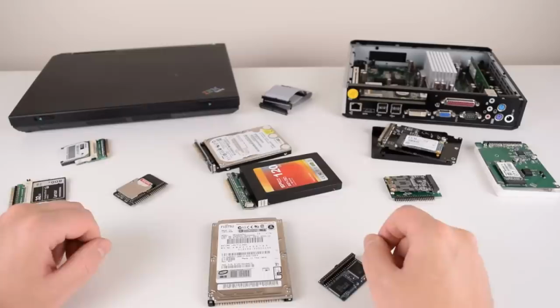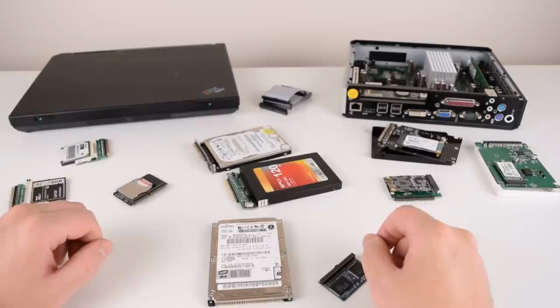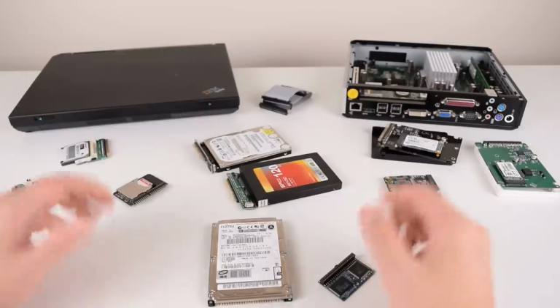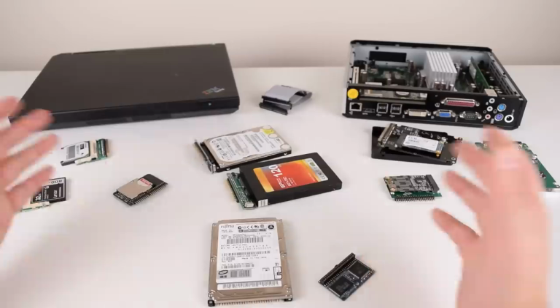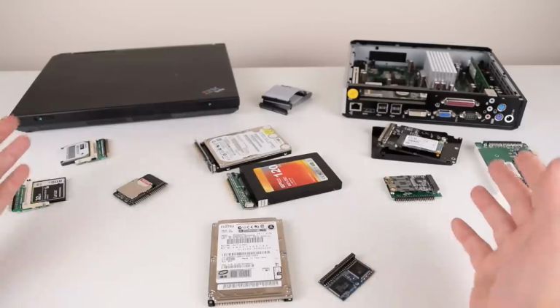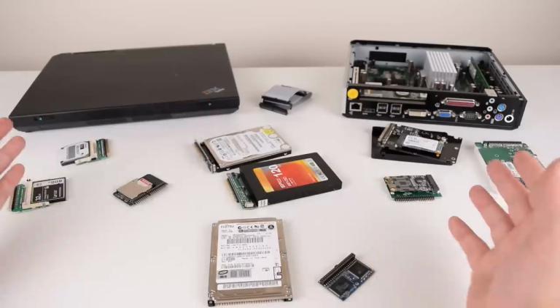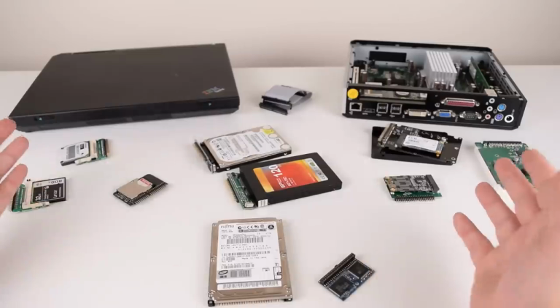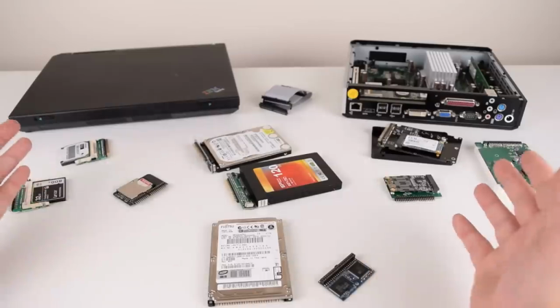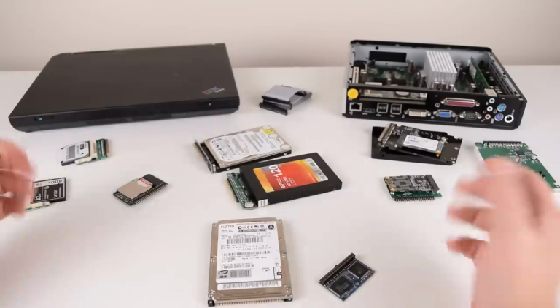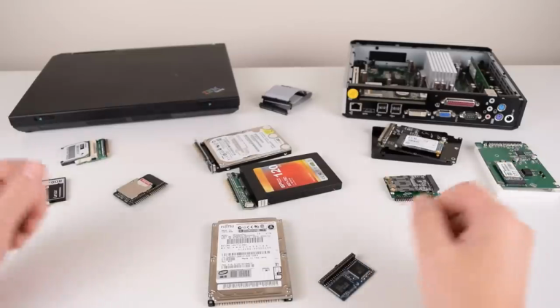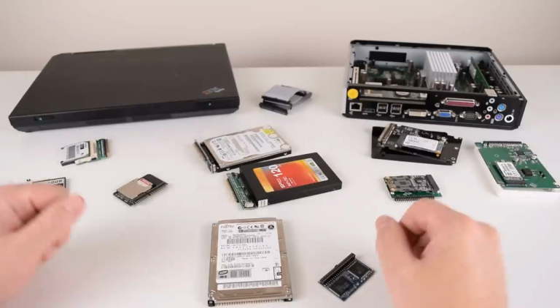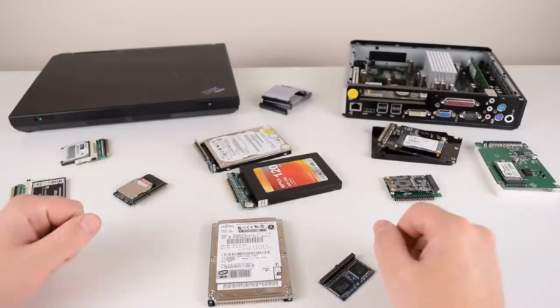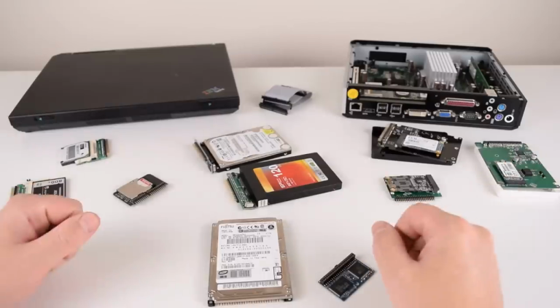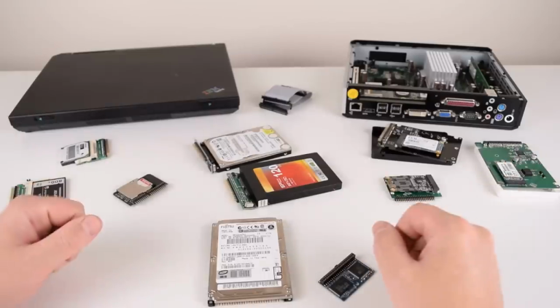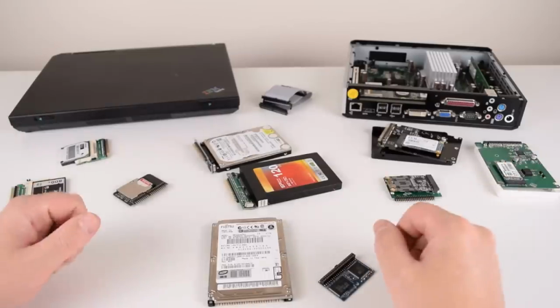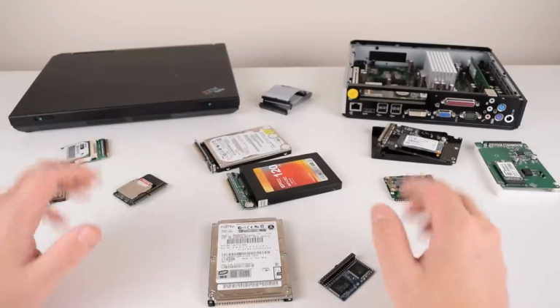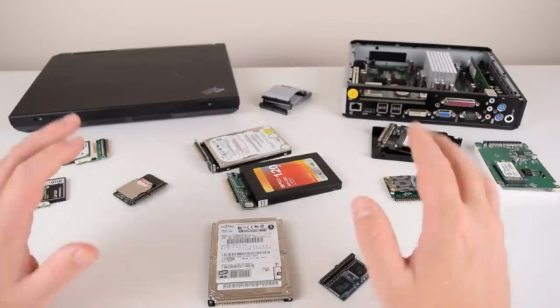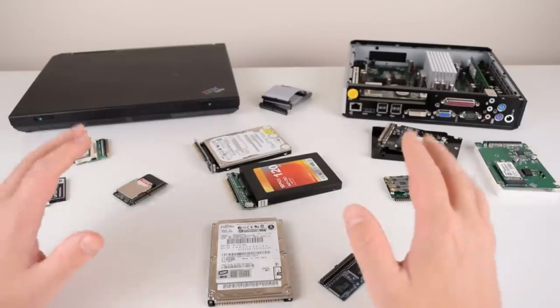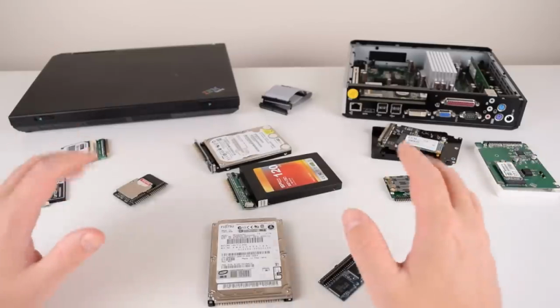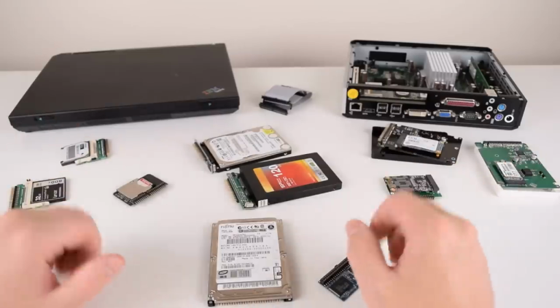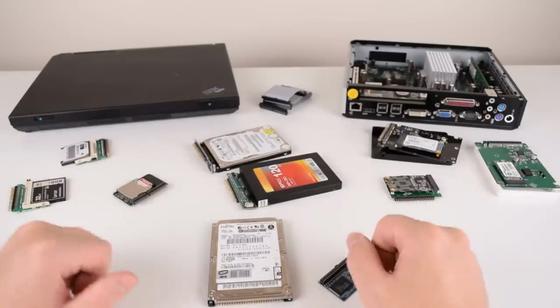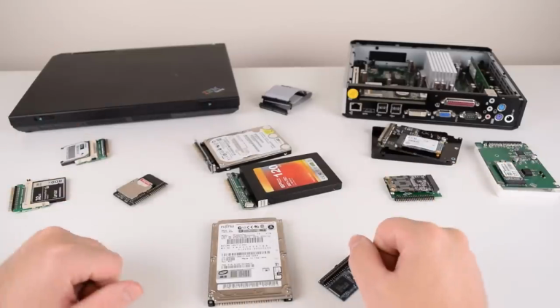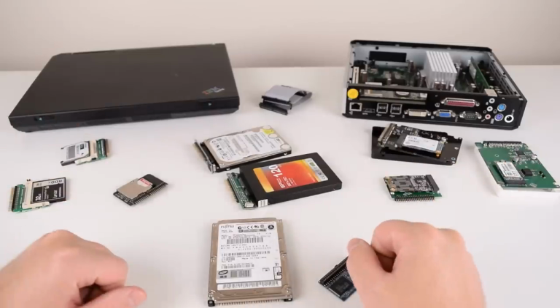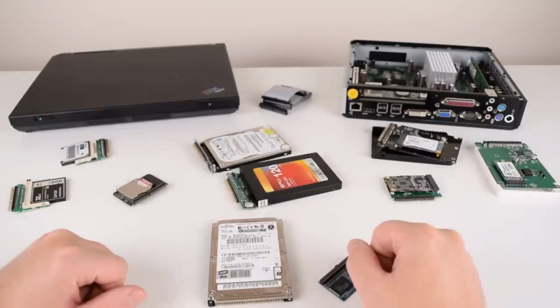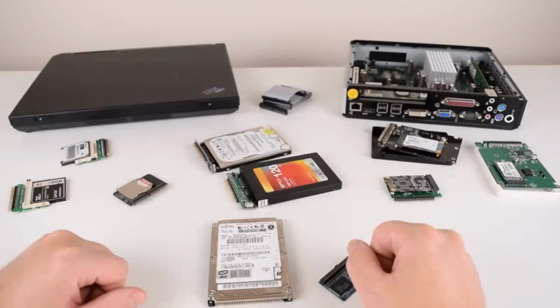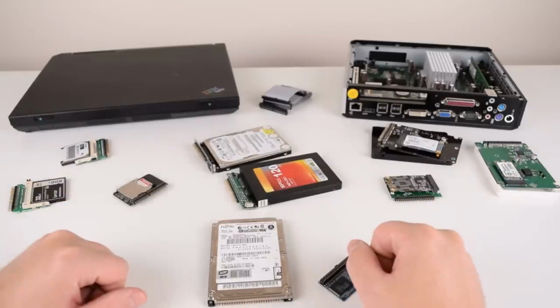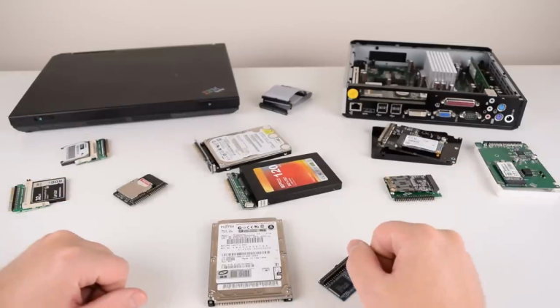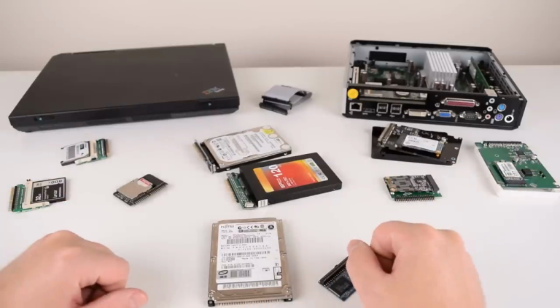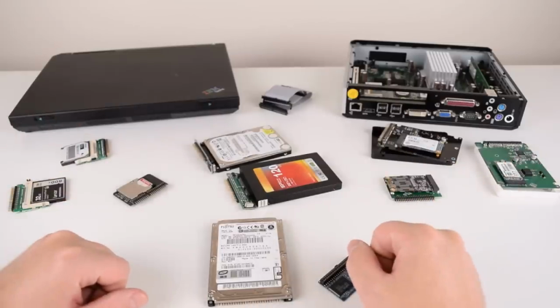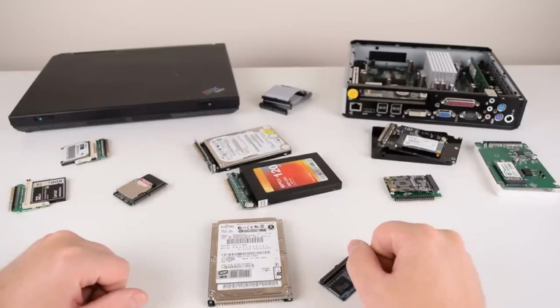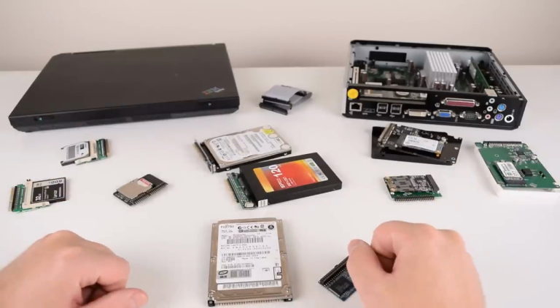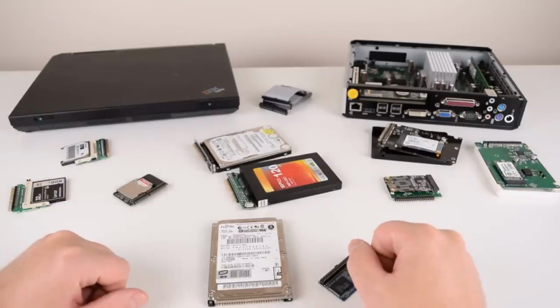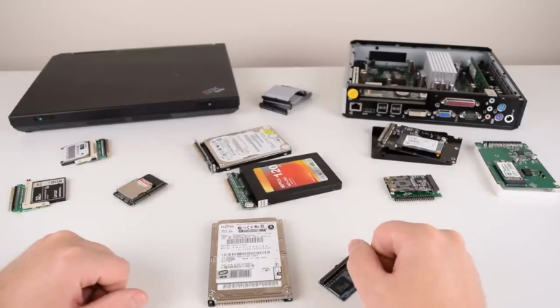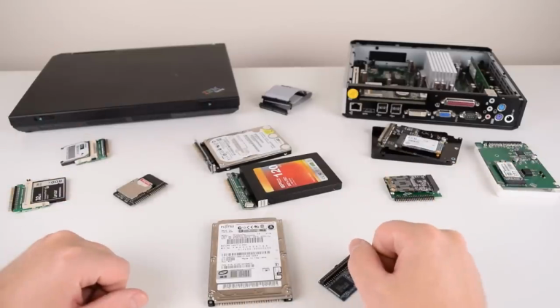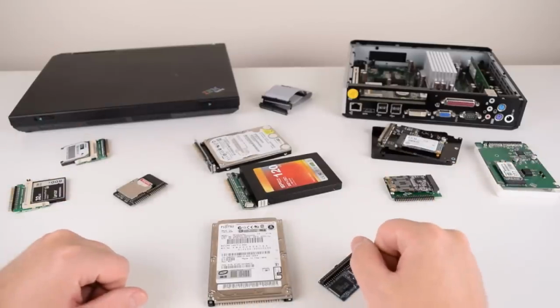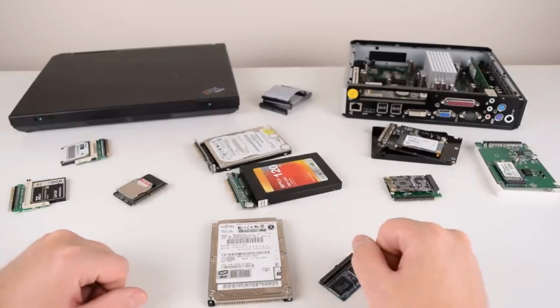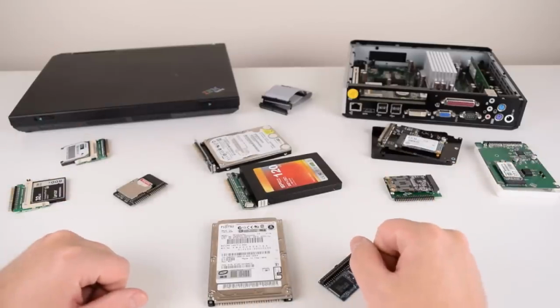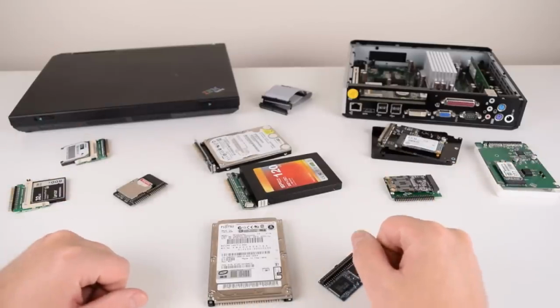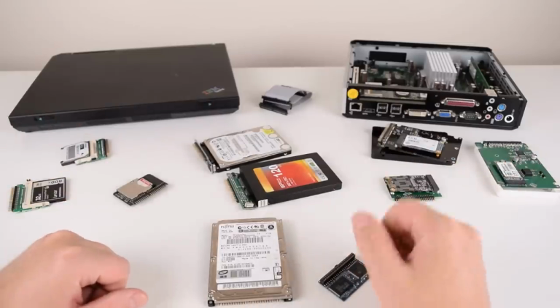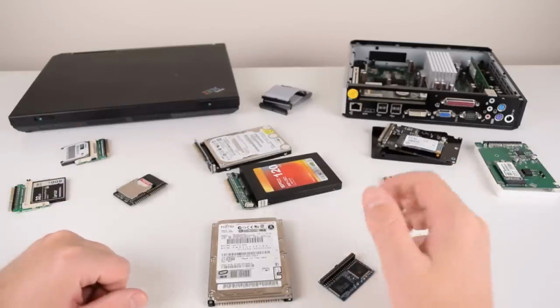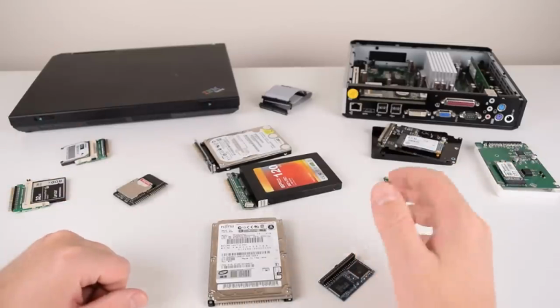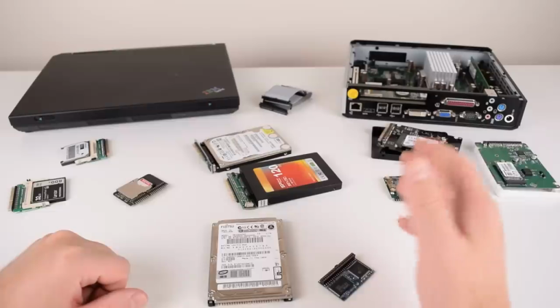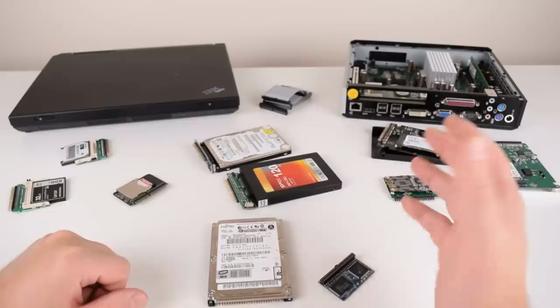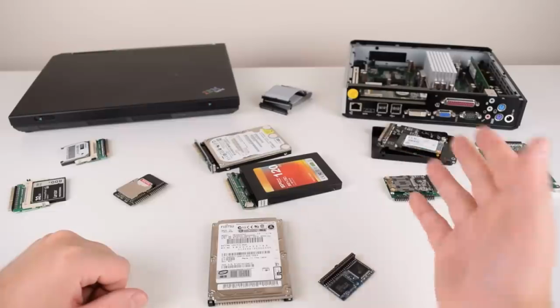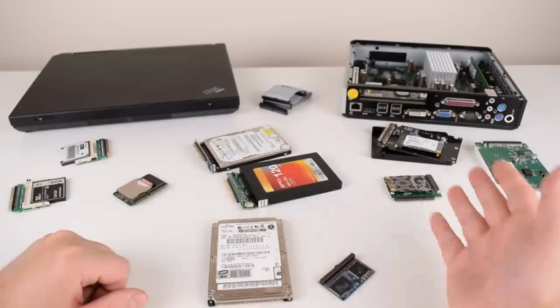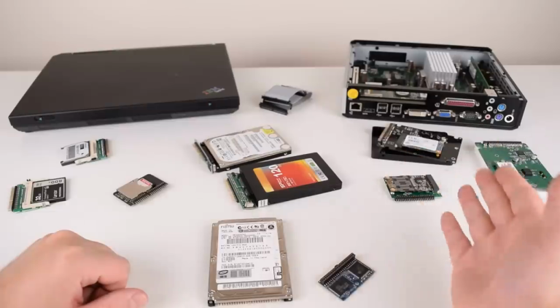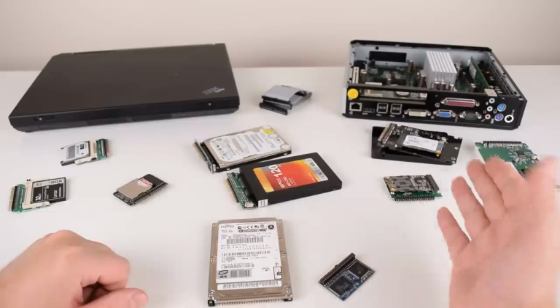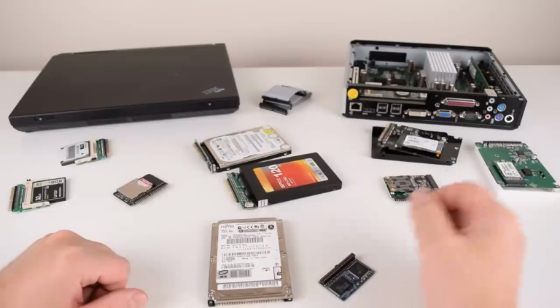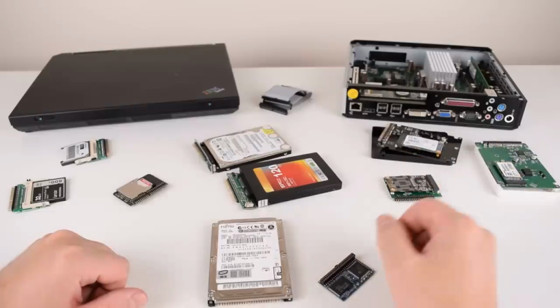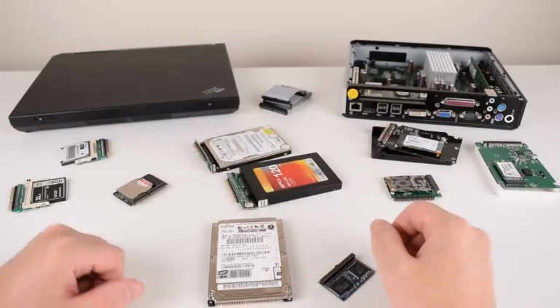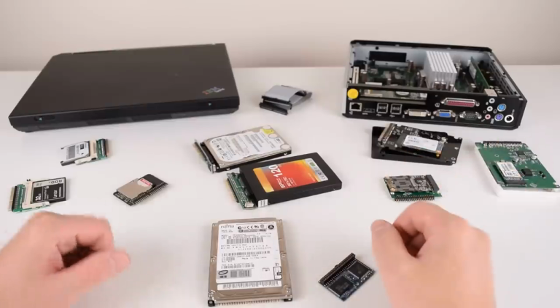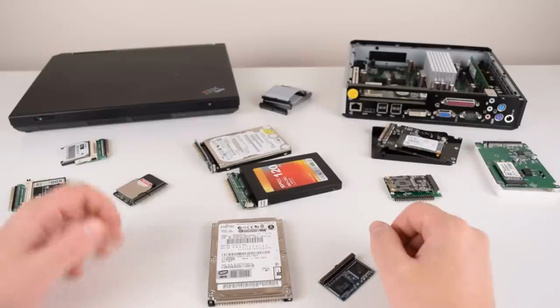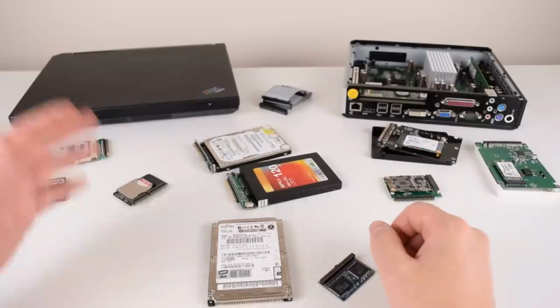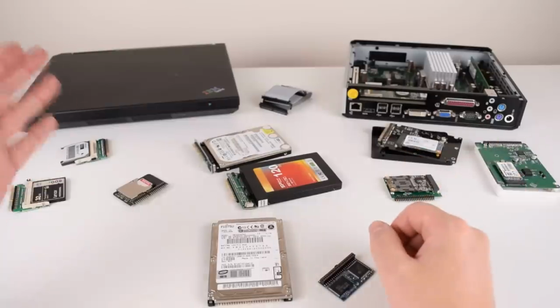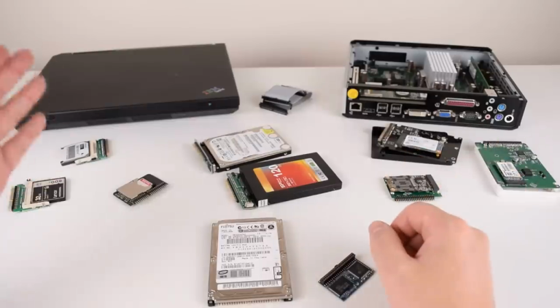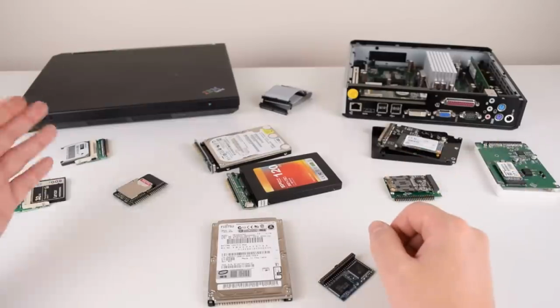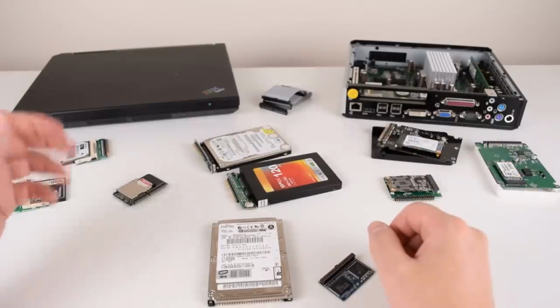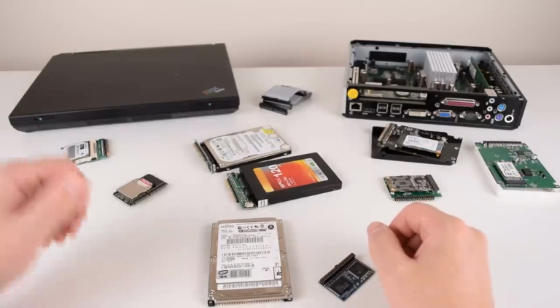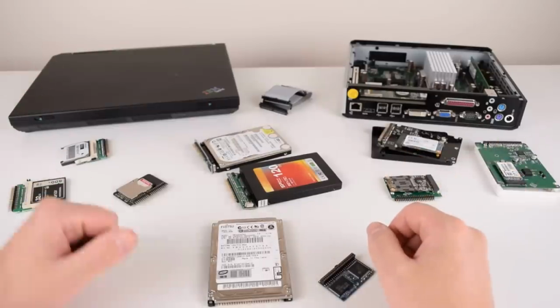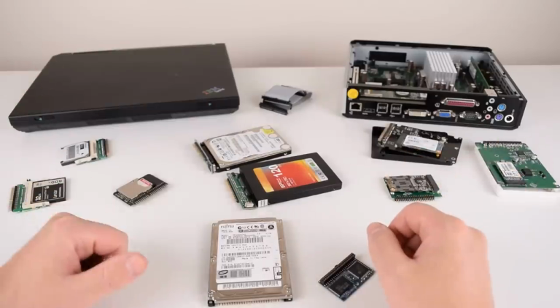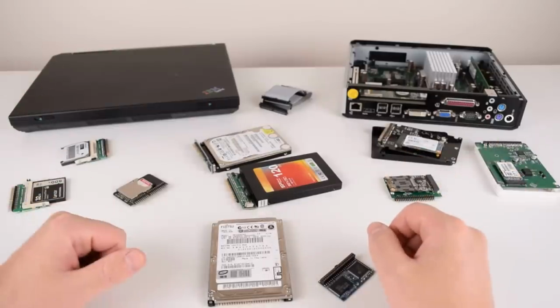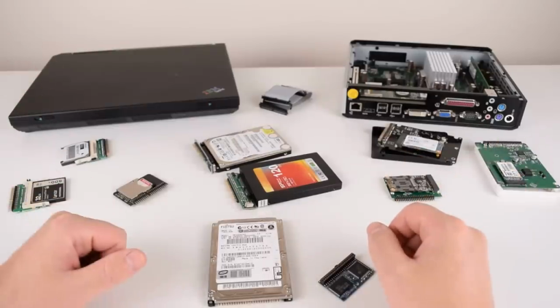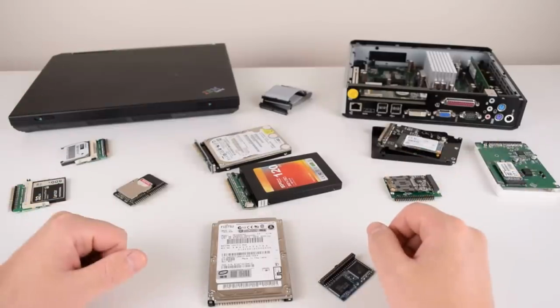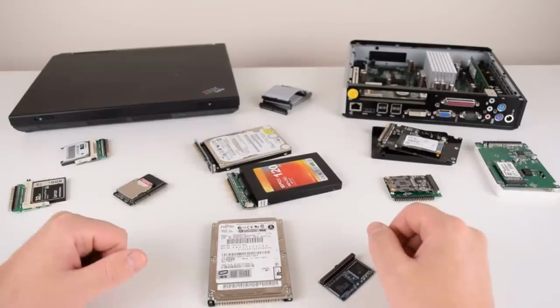Hey guys! Today we're checking out 7 modern storage alternatives for old thin clients and laptop computers.